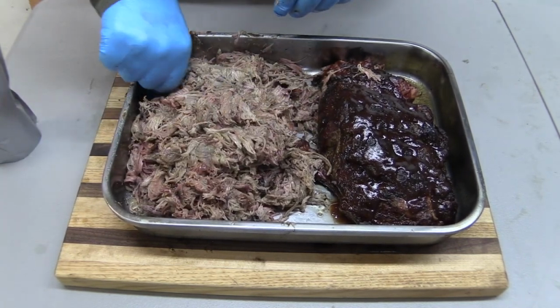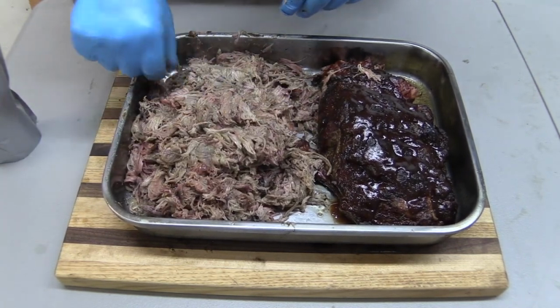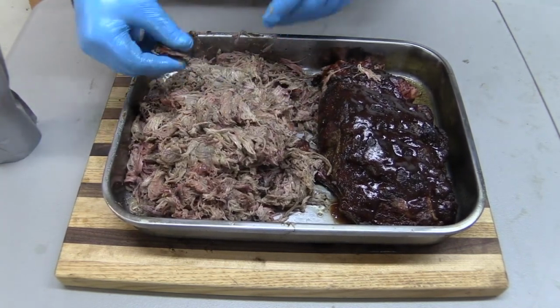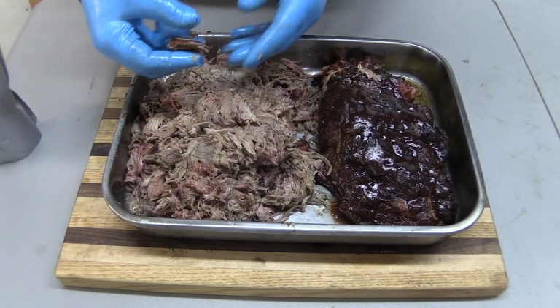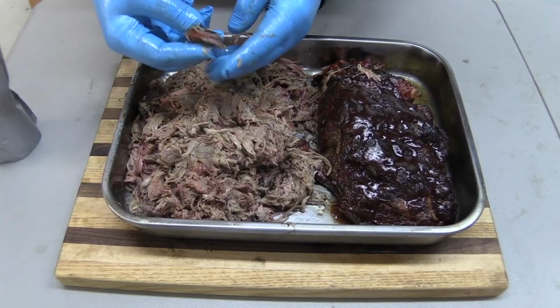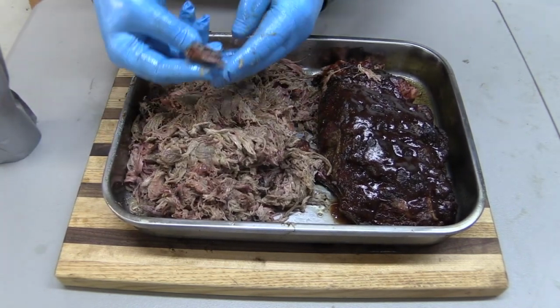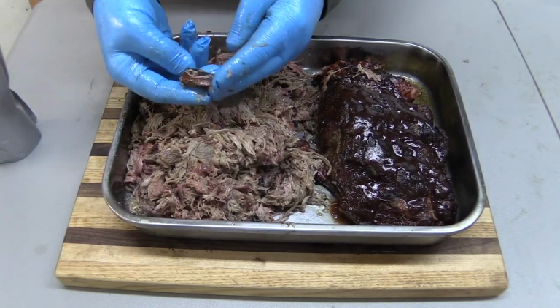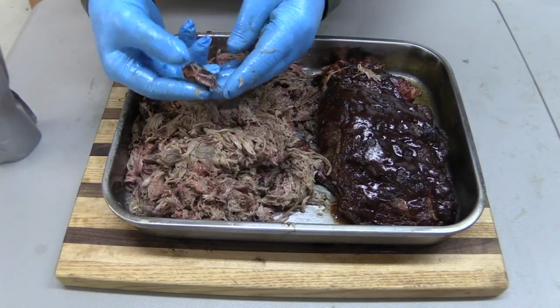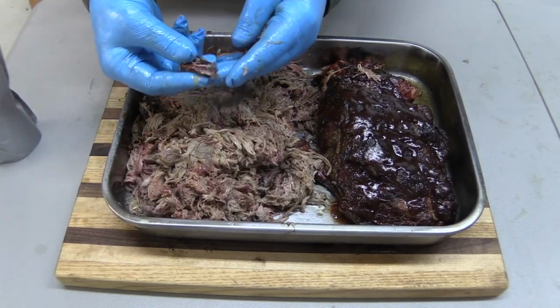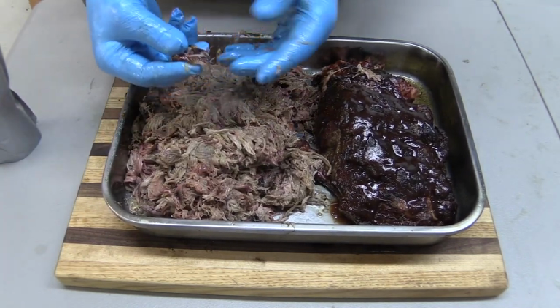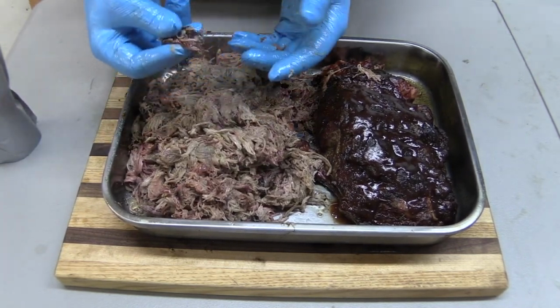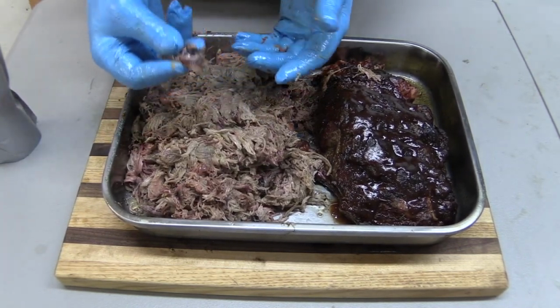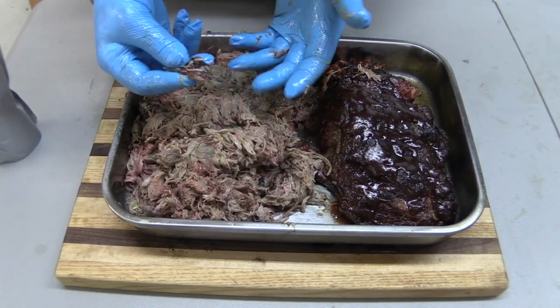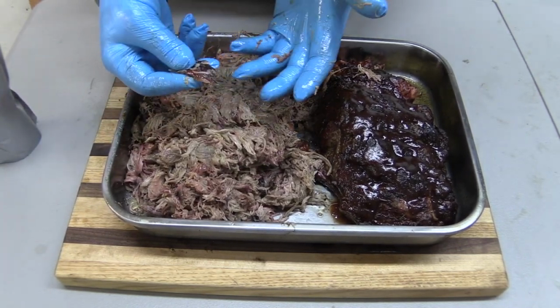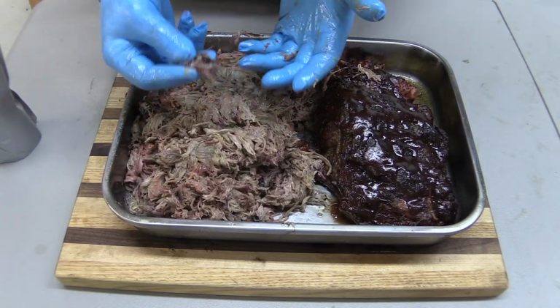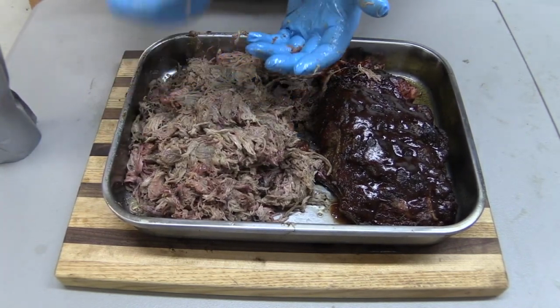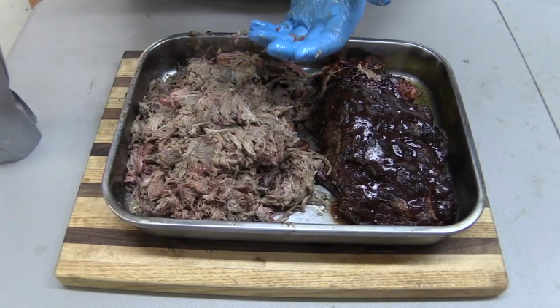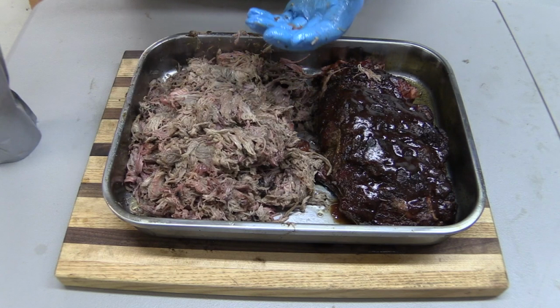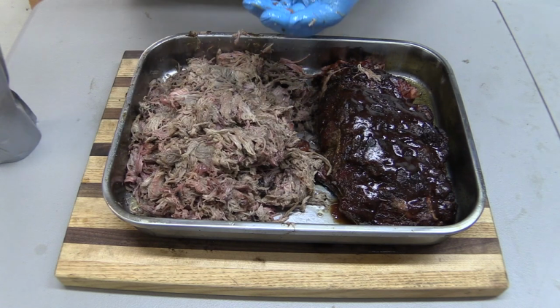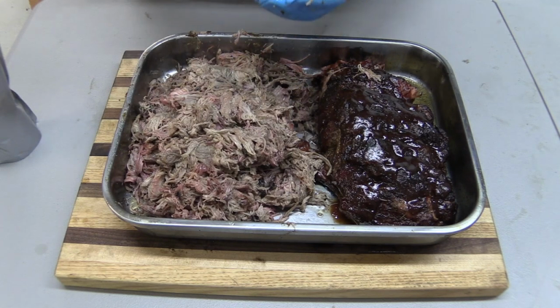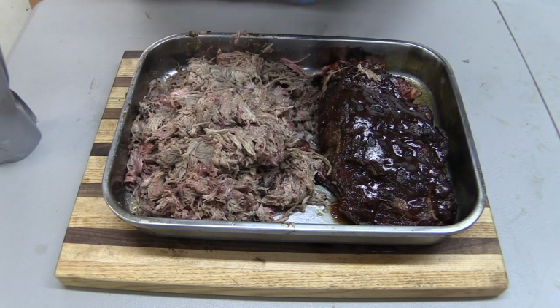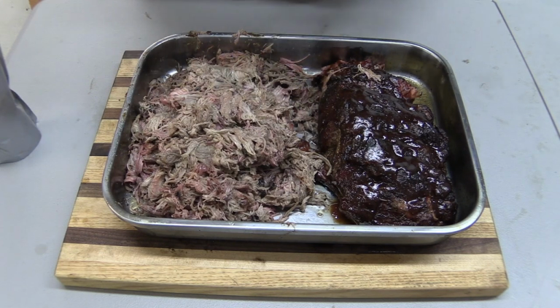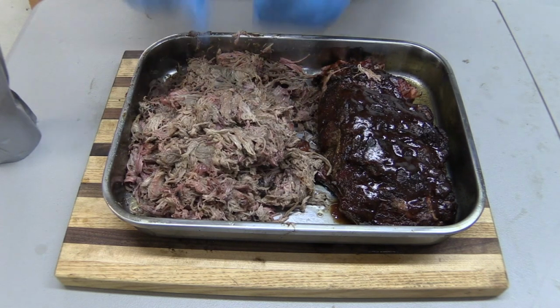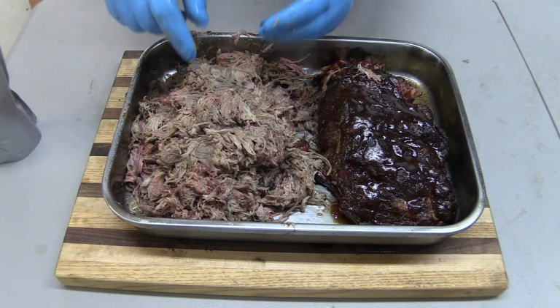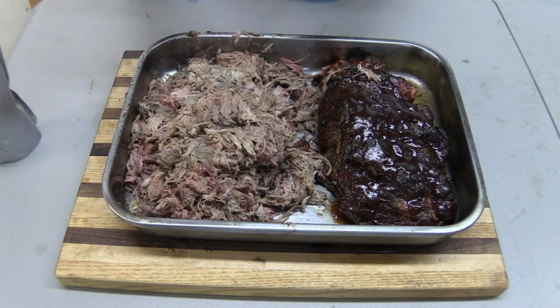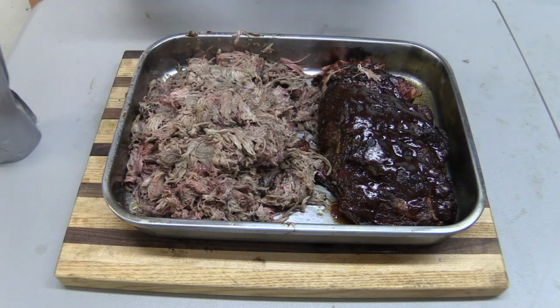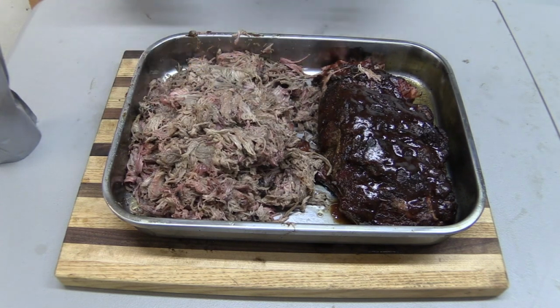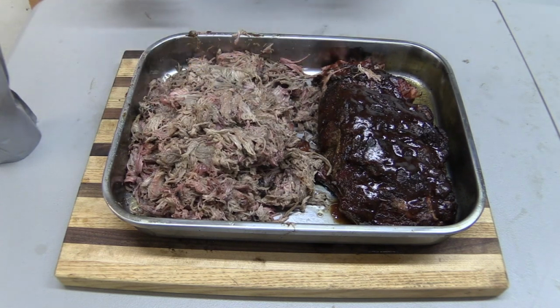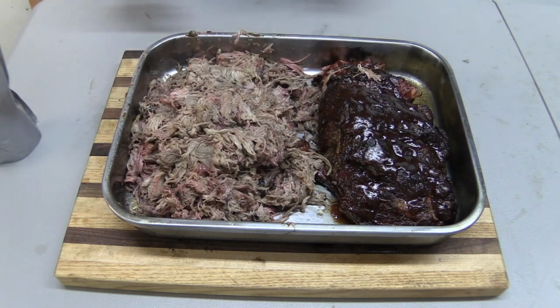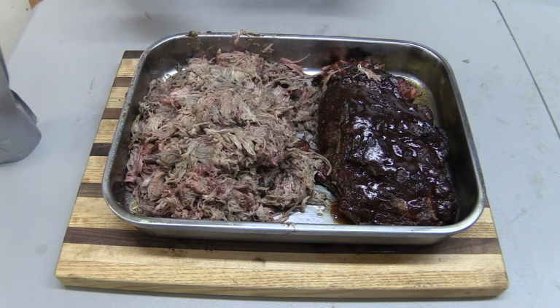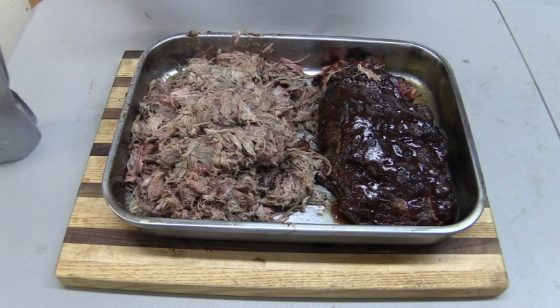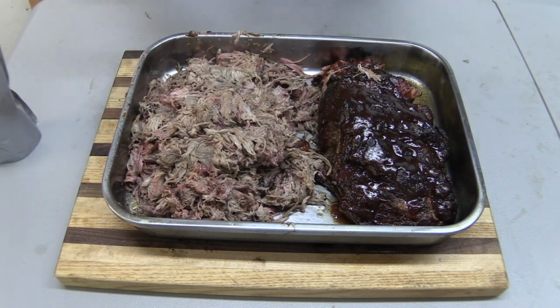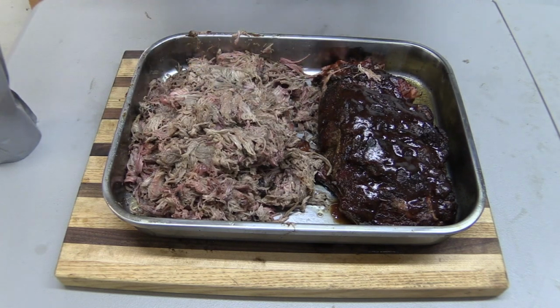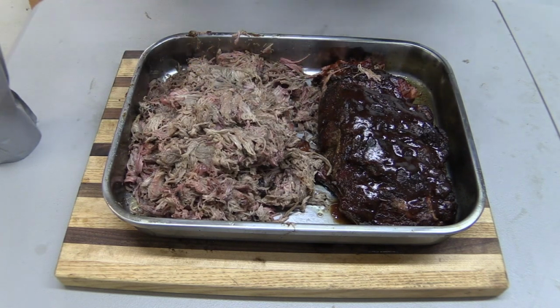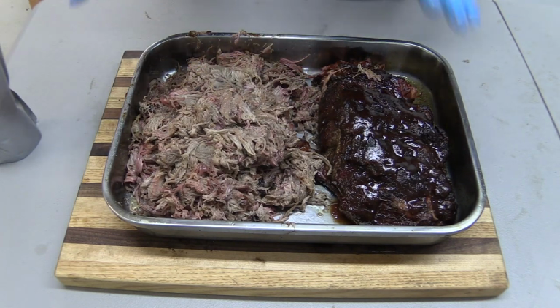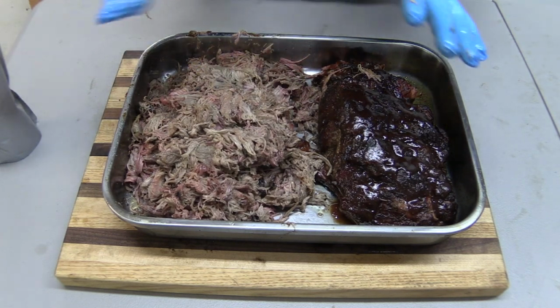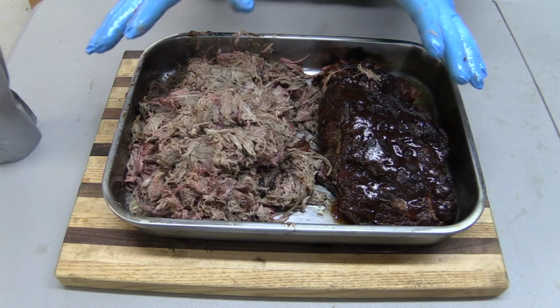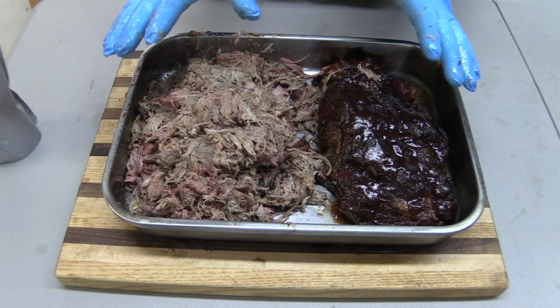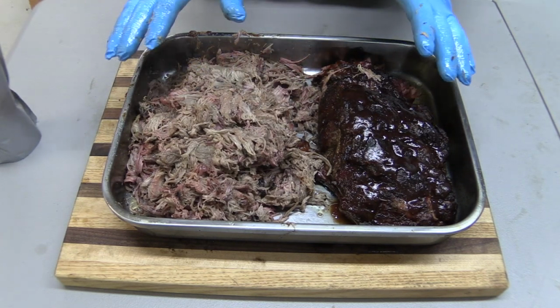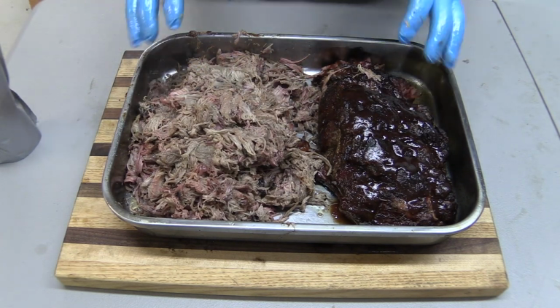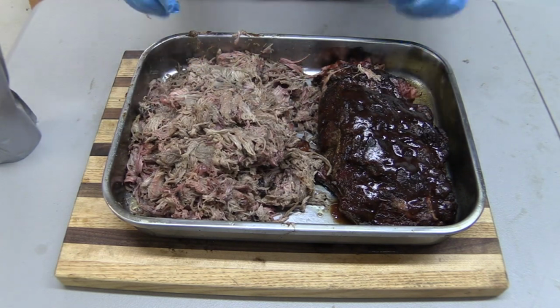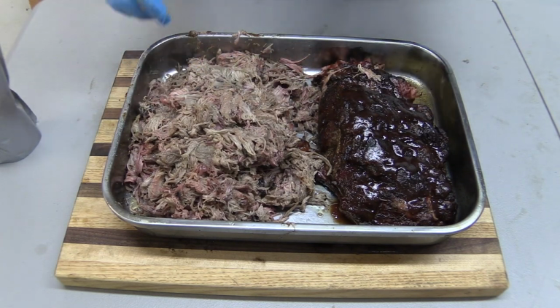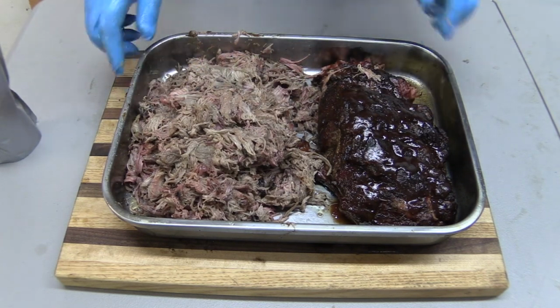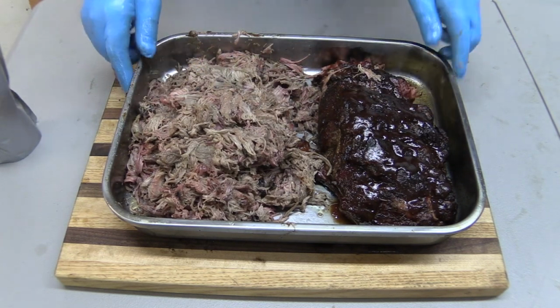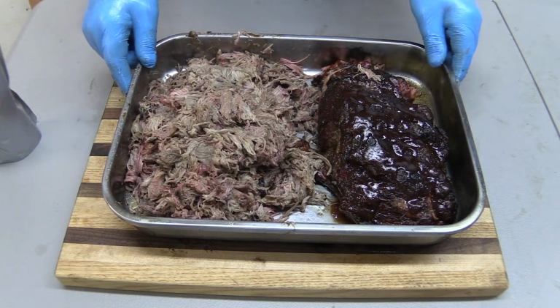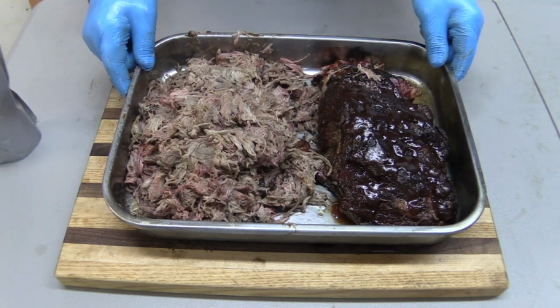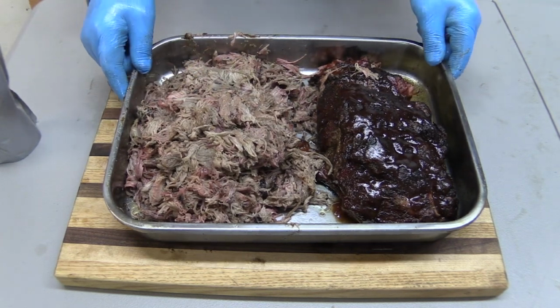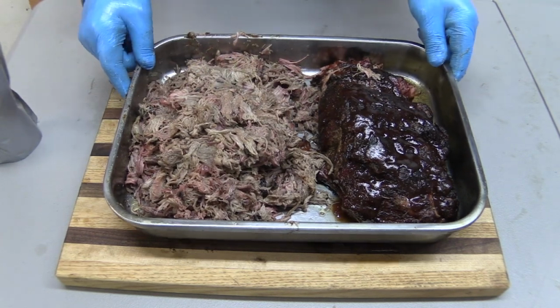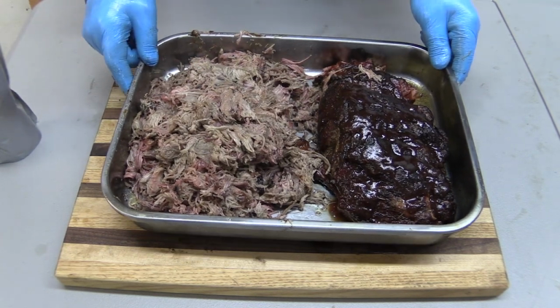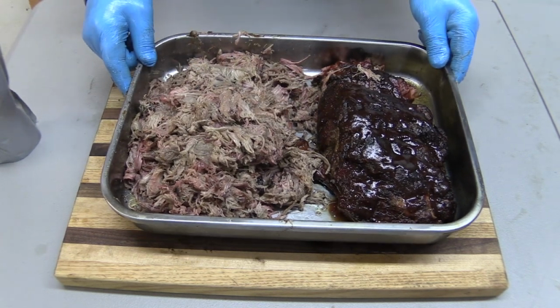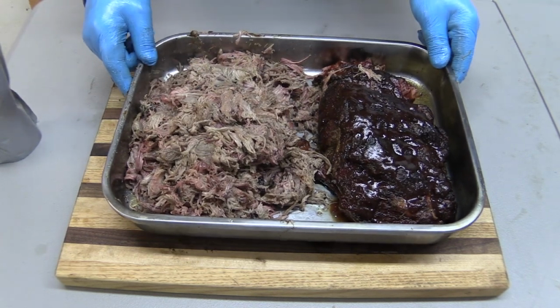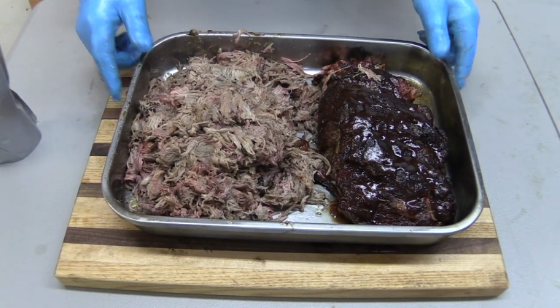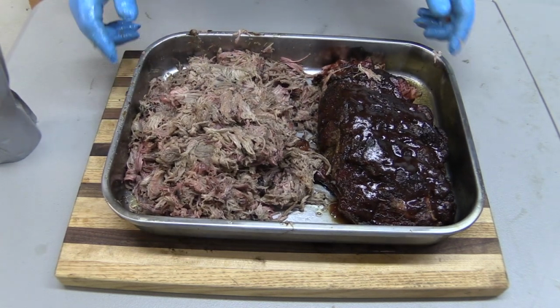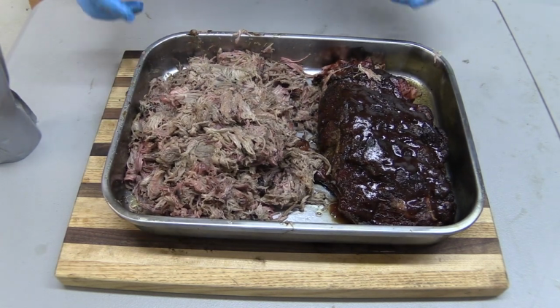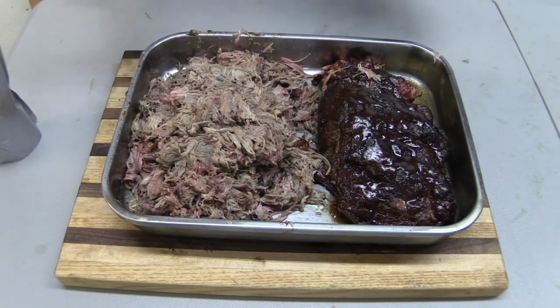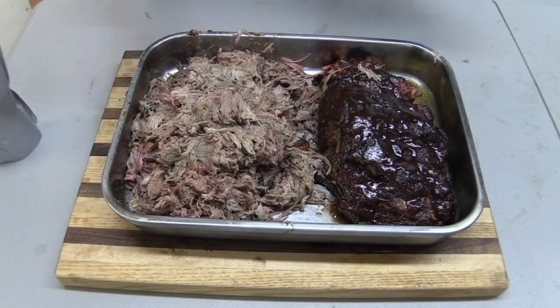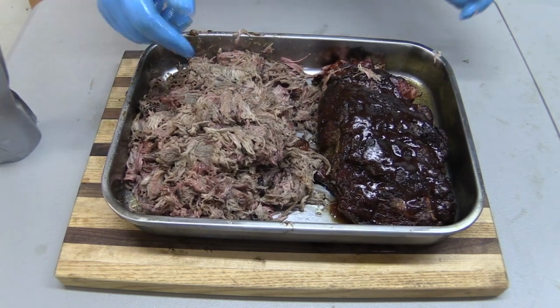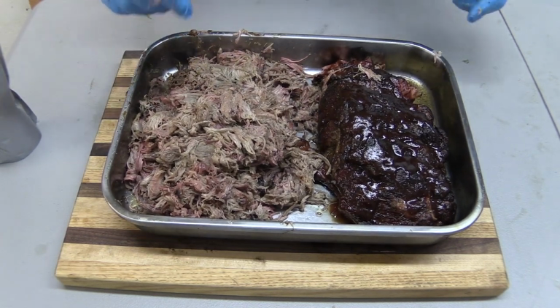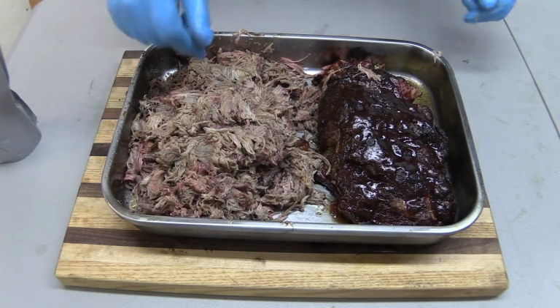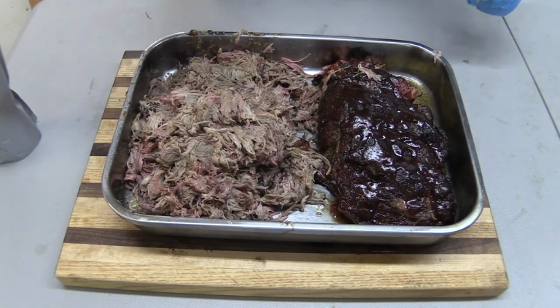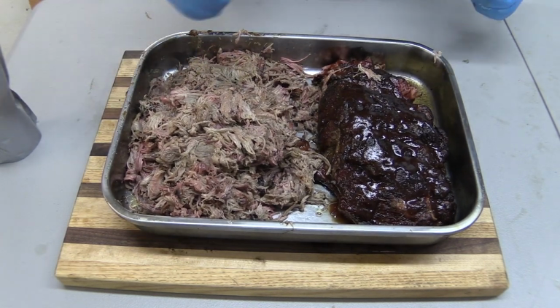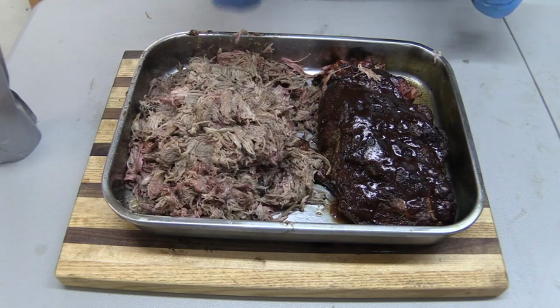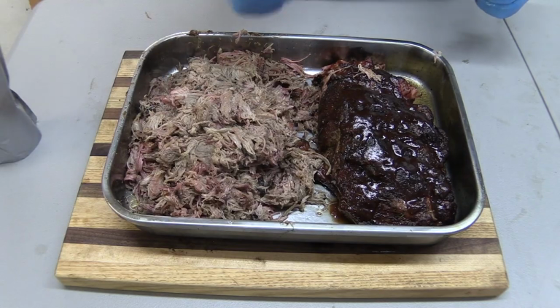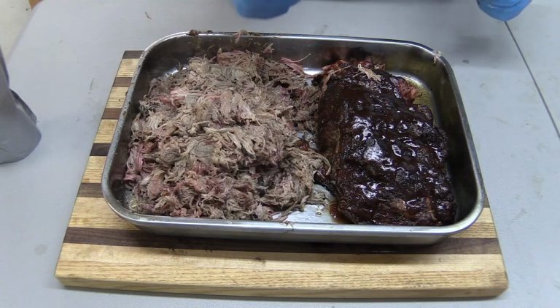Man, oh man. Look at that. Oh, dude. That's money.